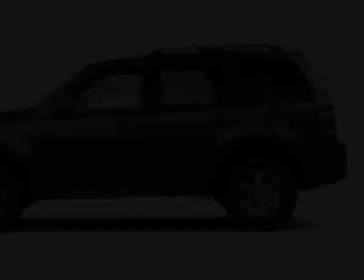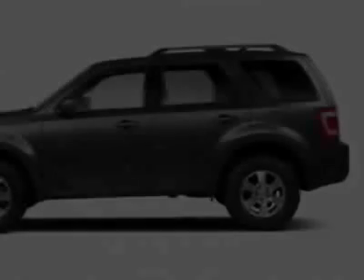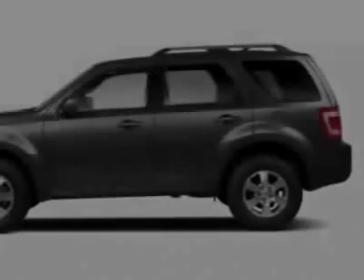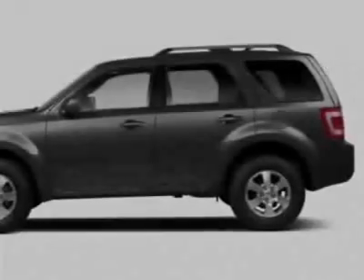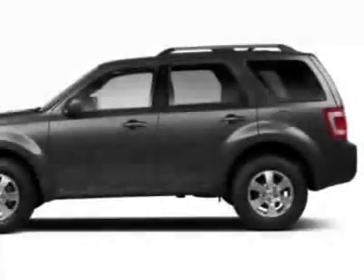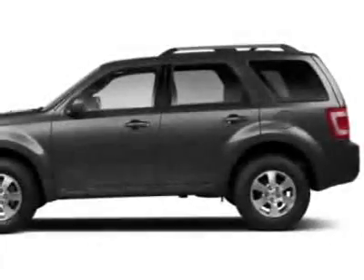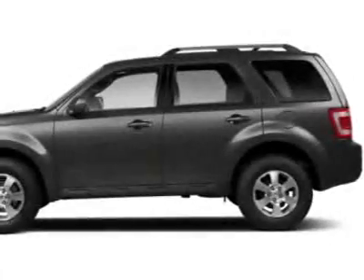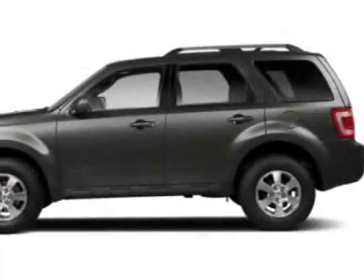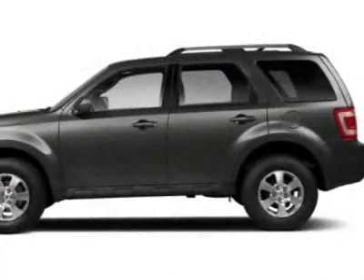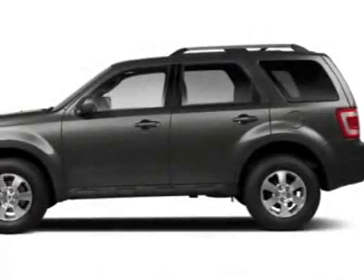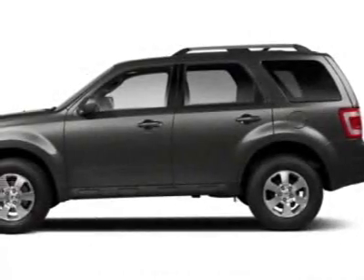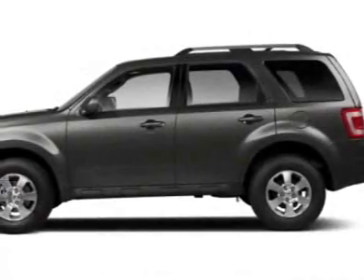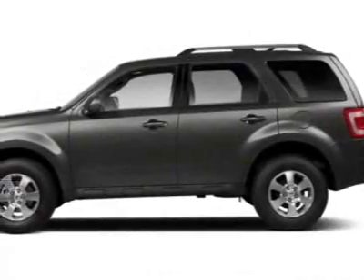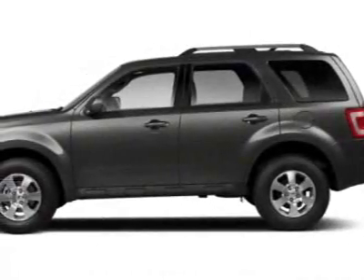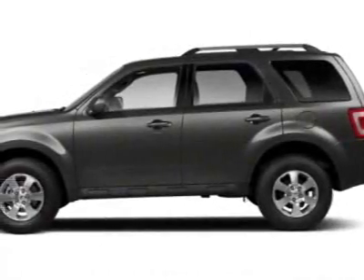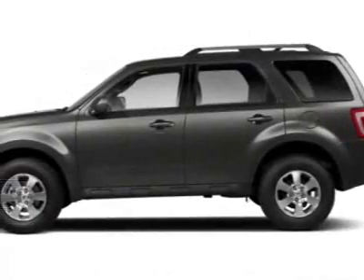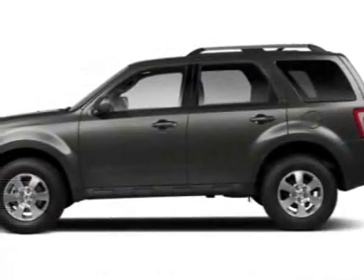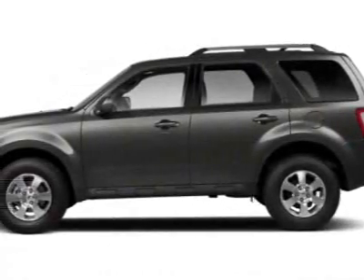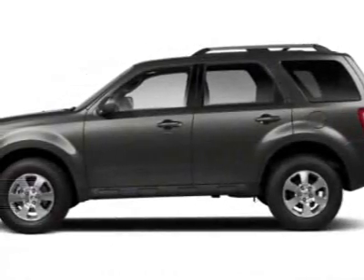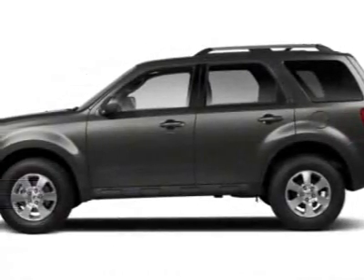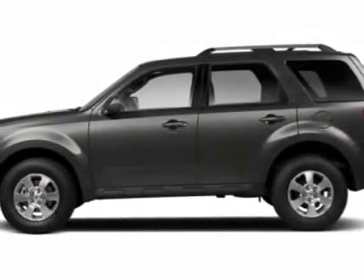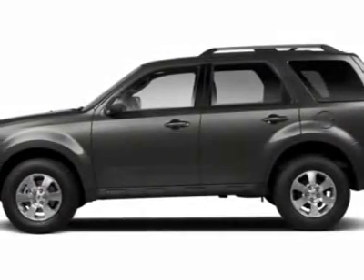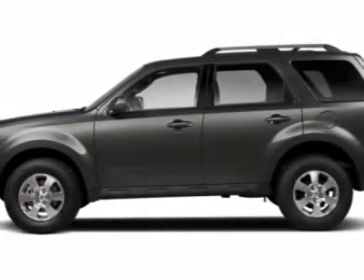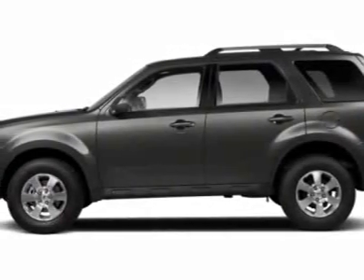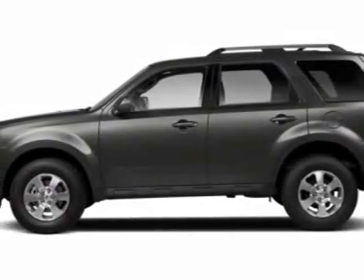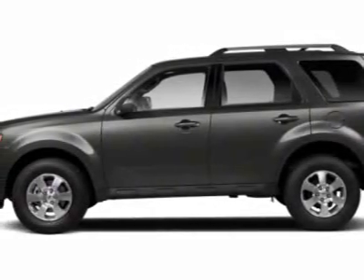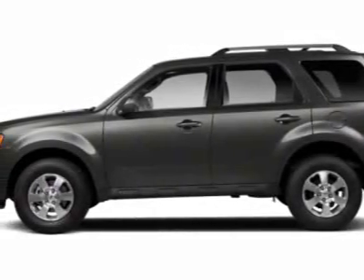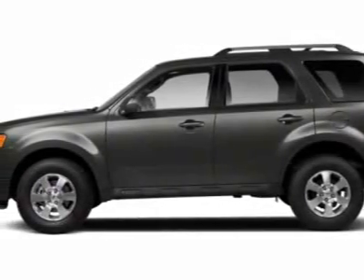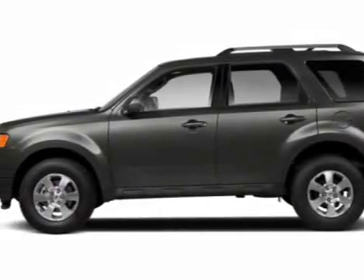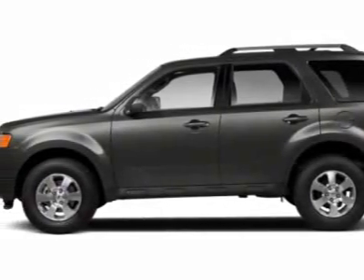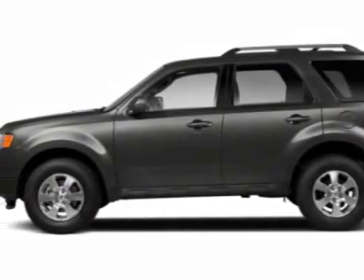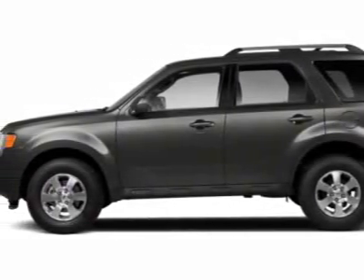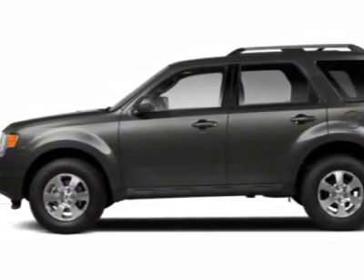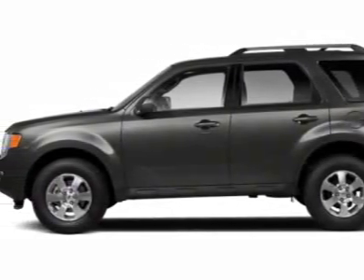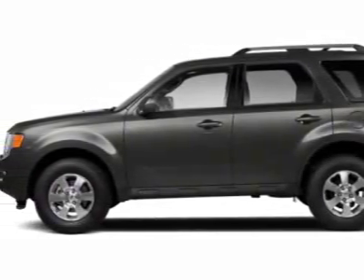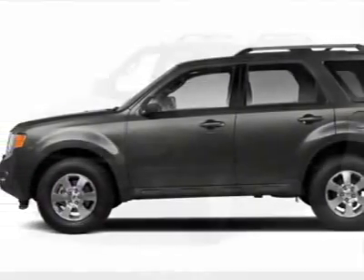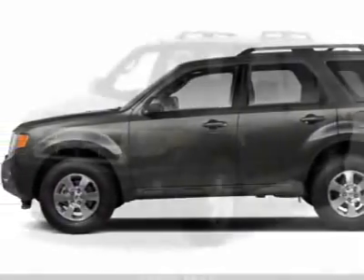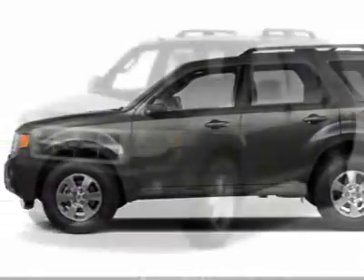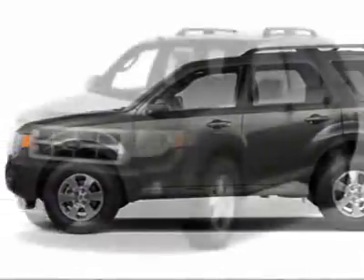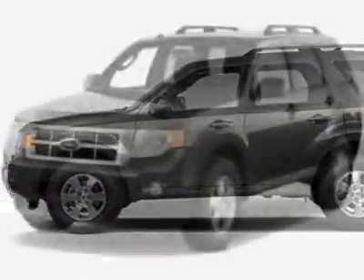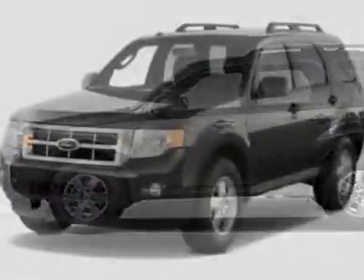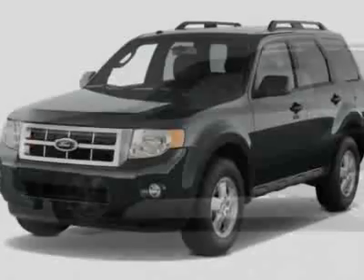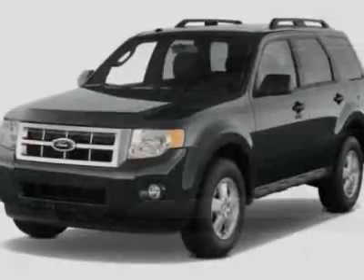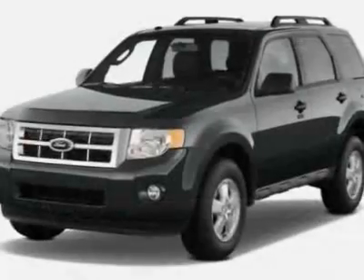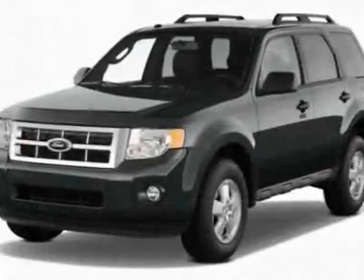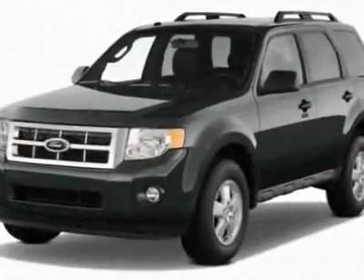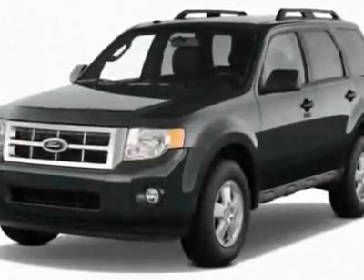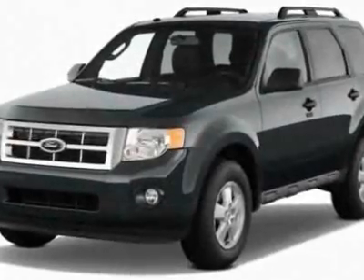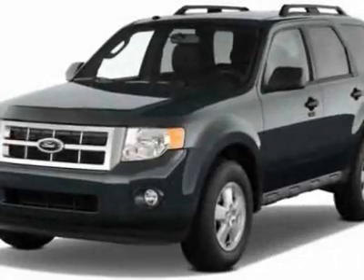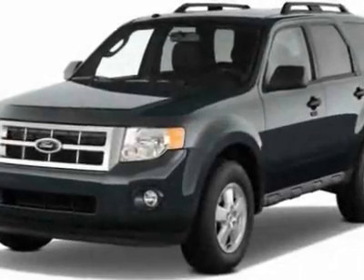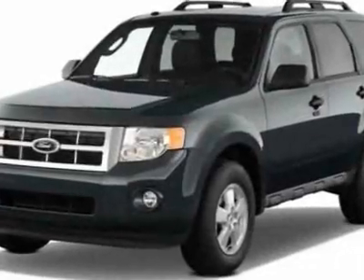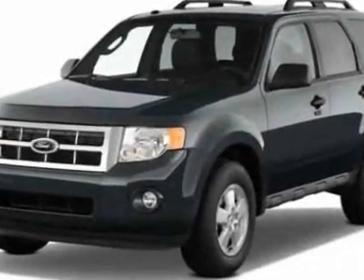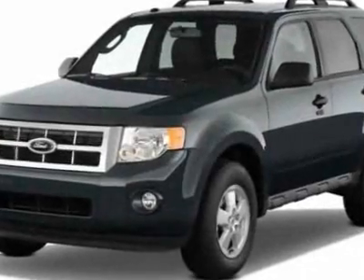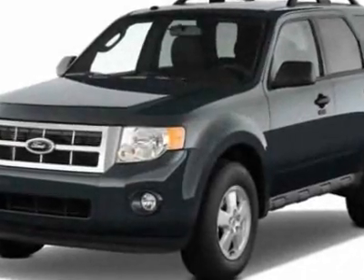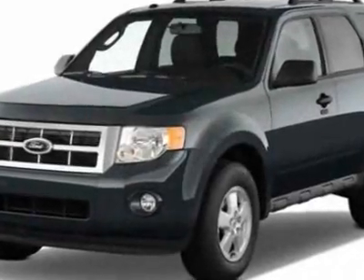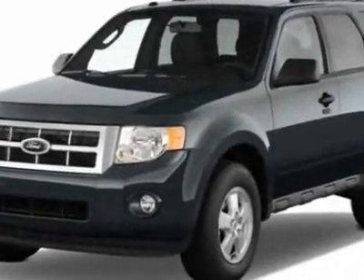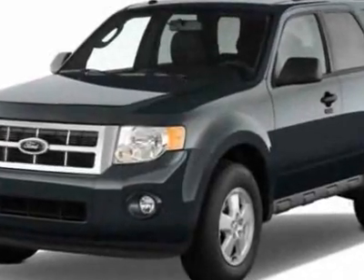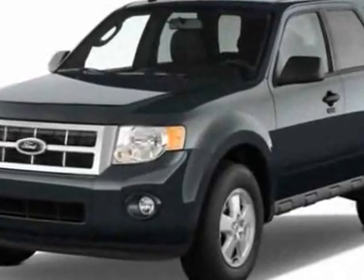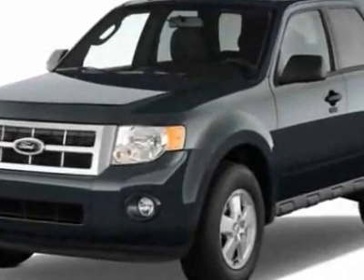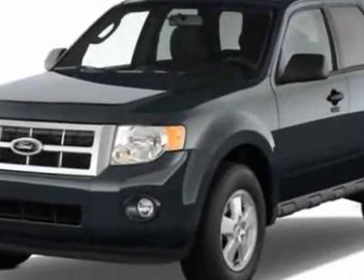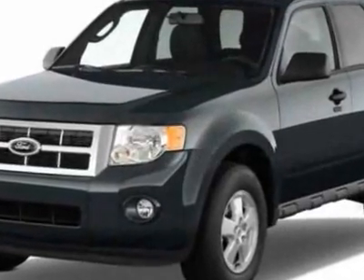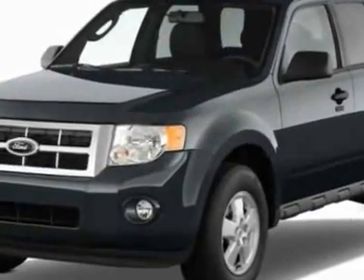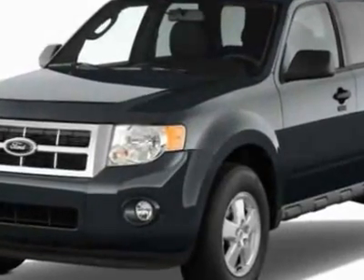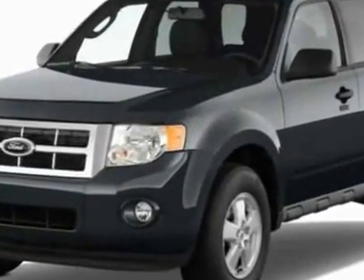Come take a look at this new 2012 Ford Escape. For your protection, this vehicle has a full factory warranty.